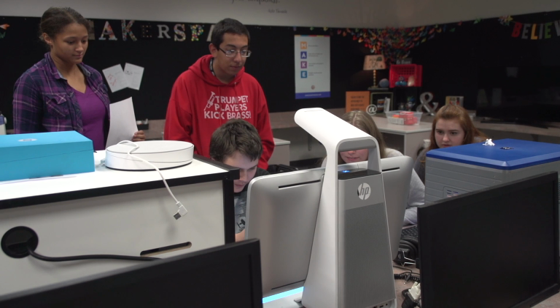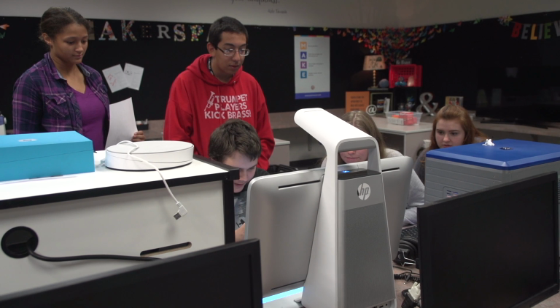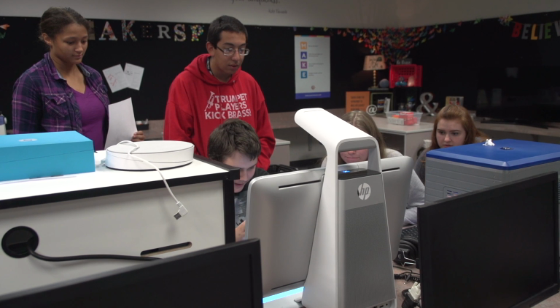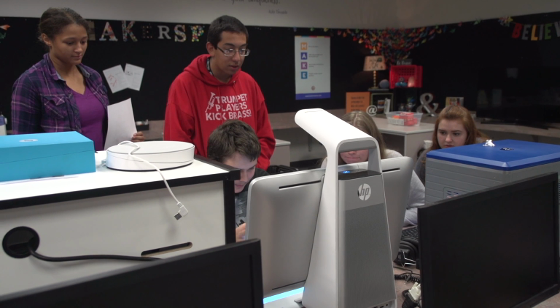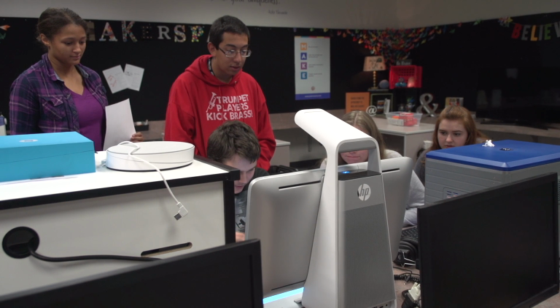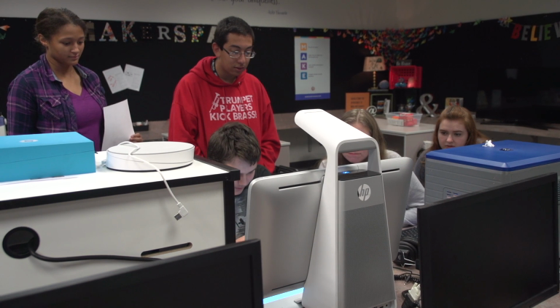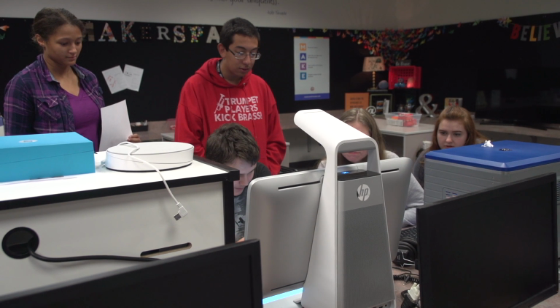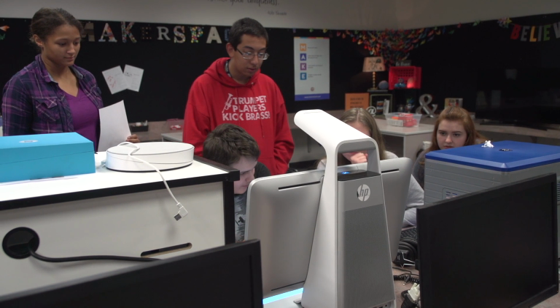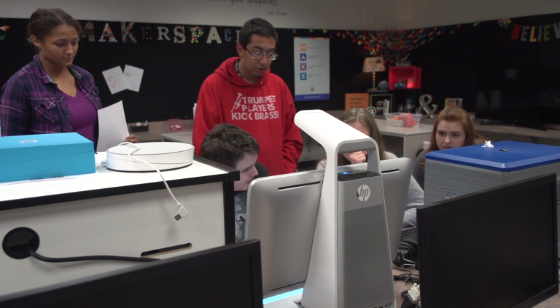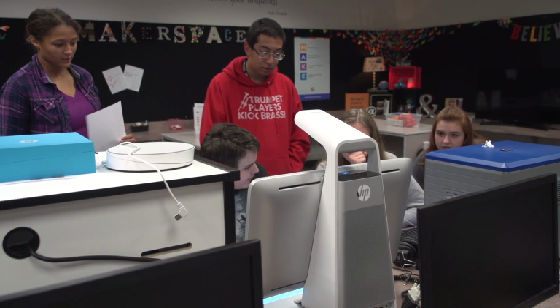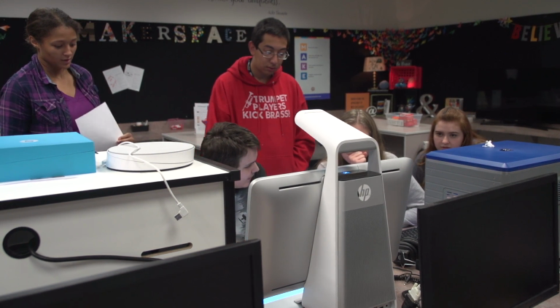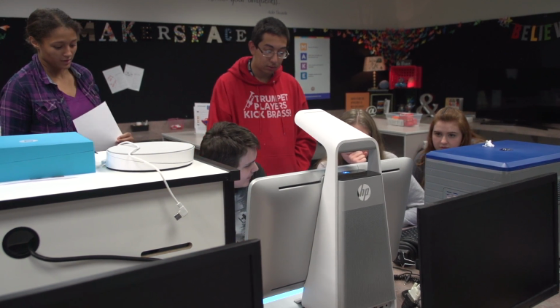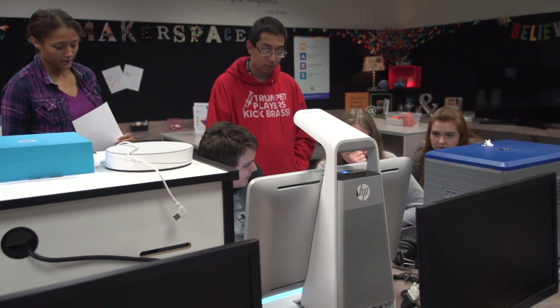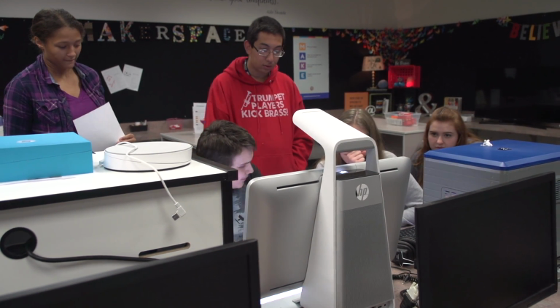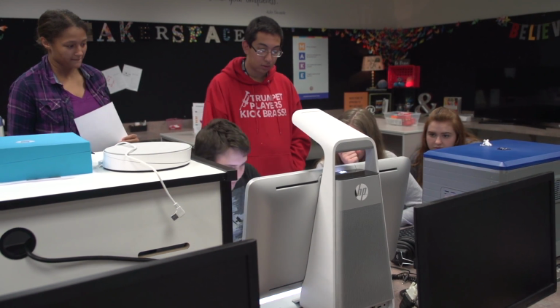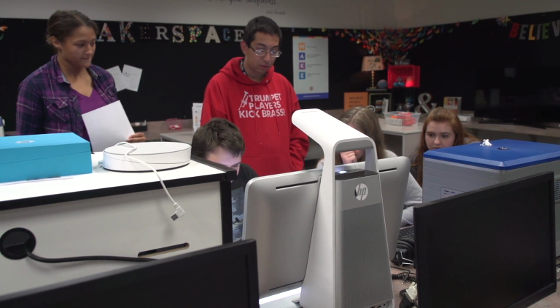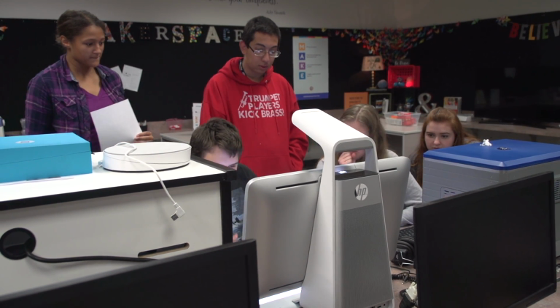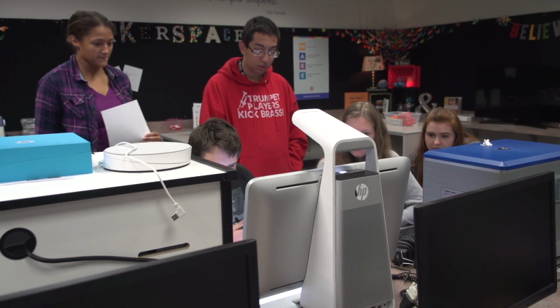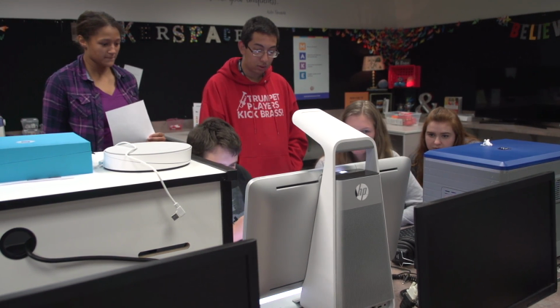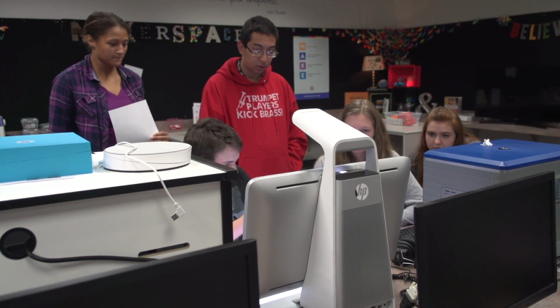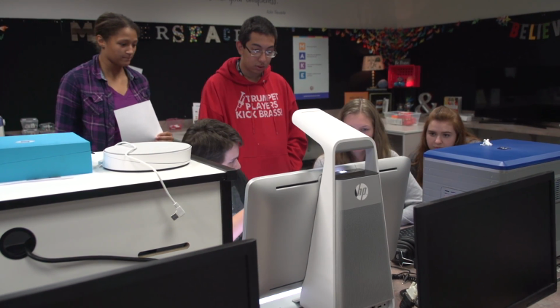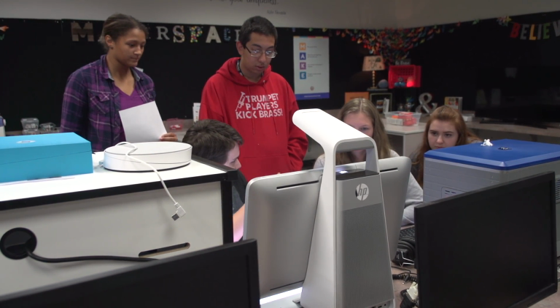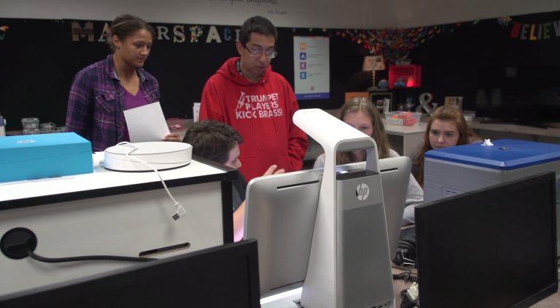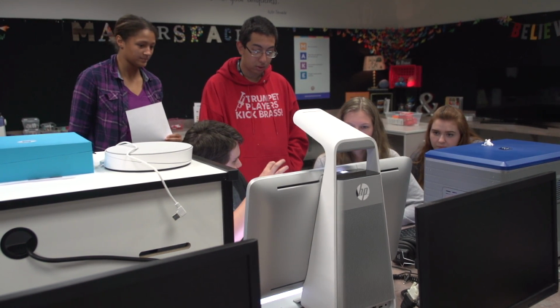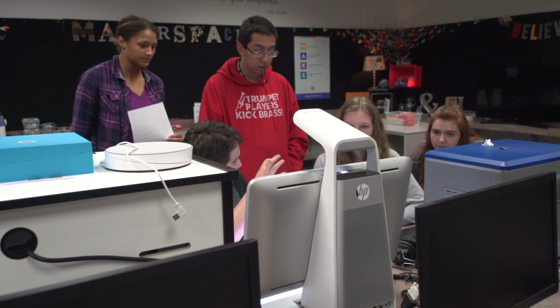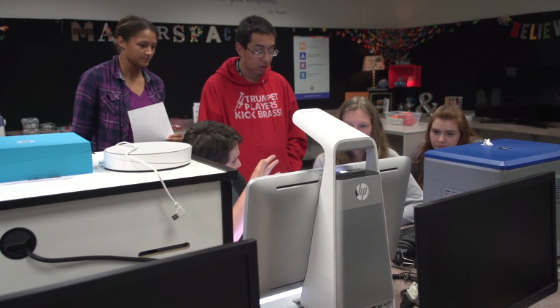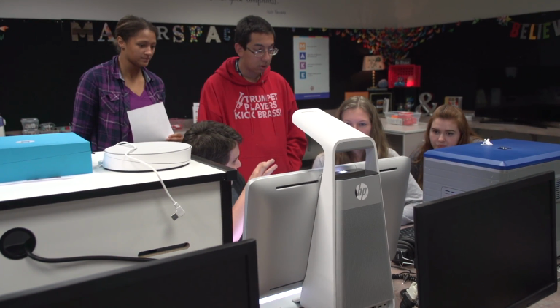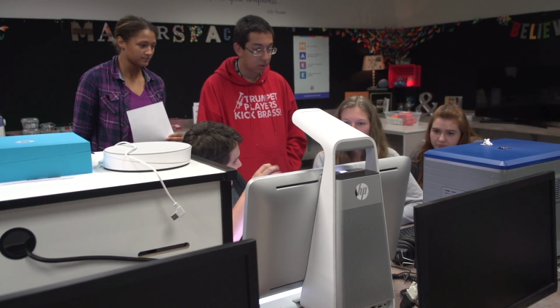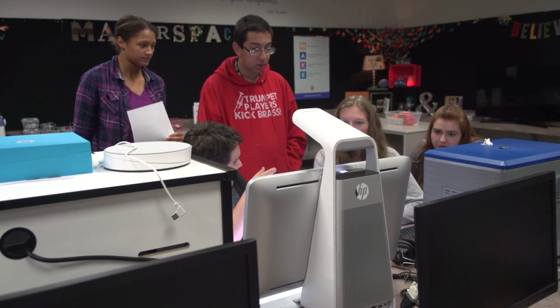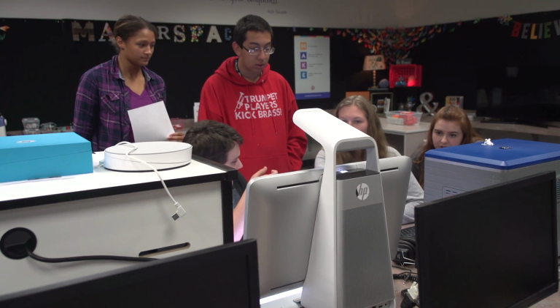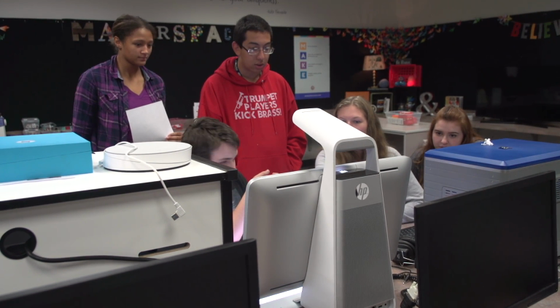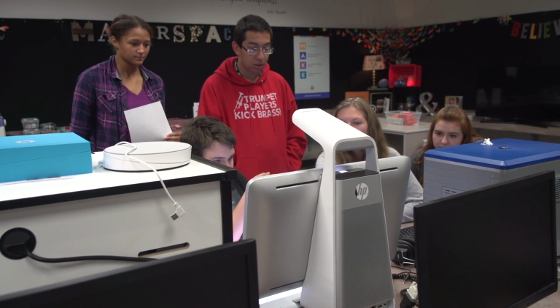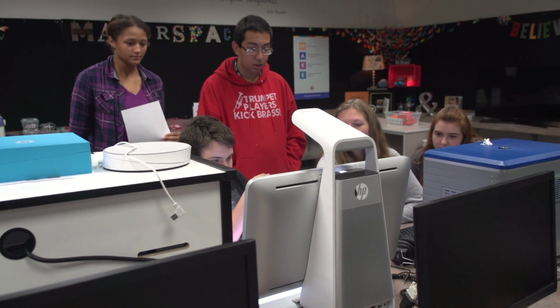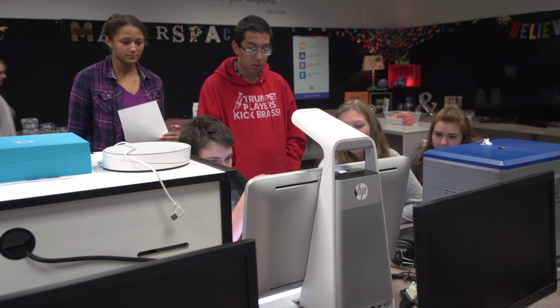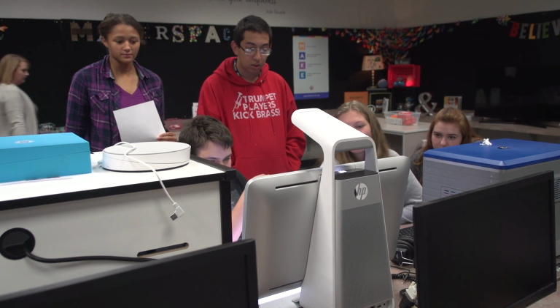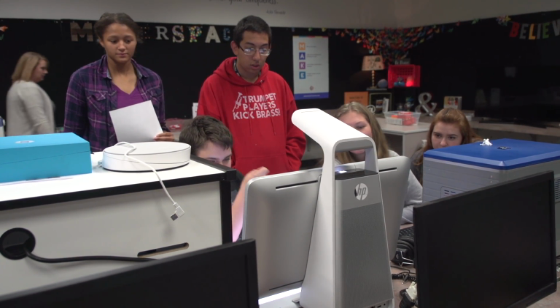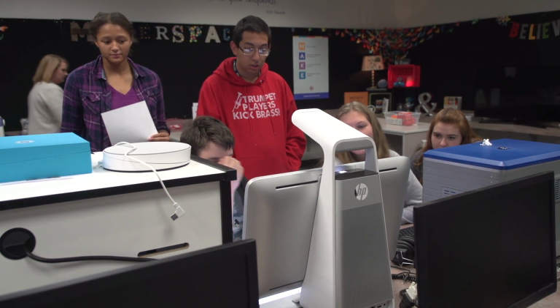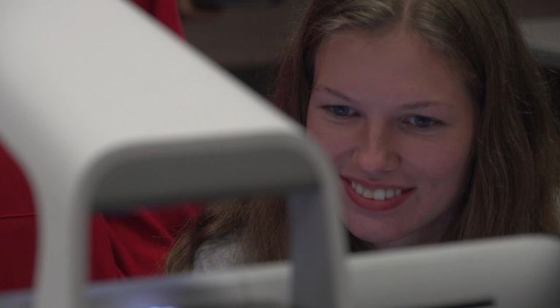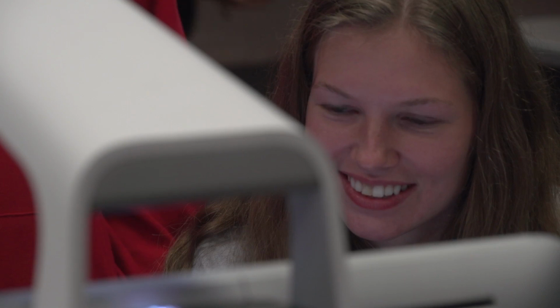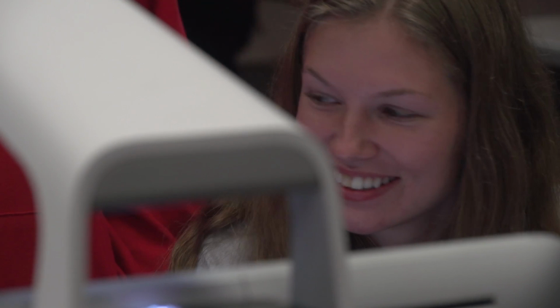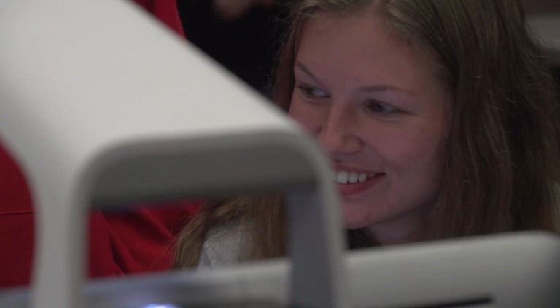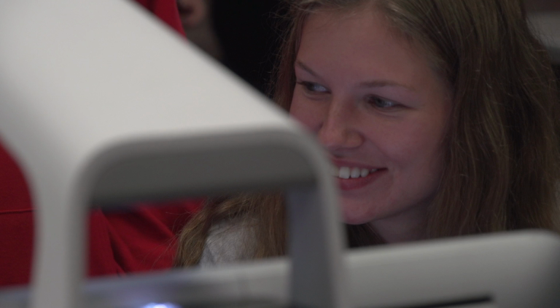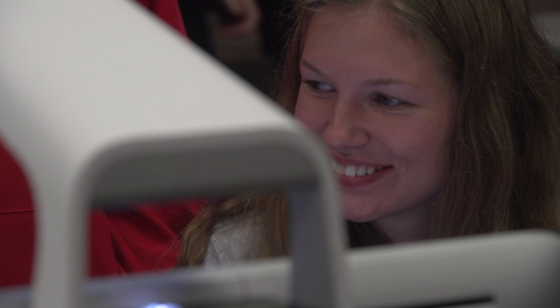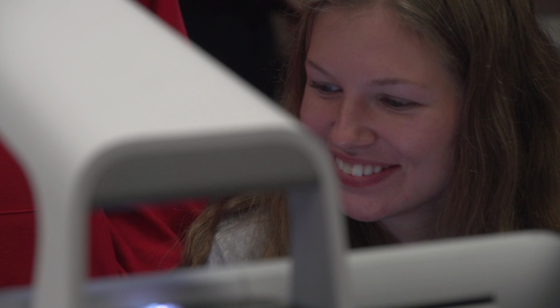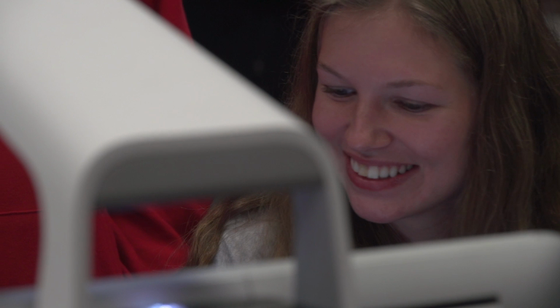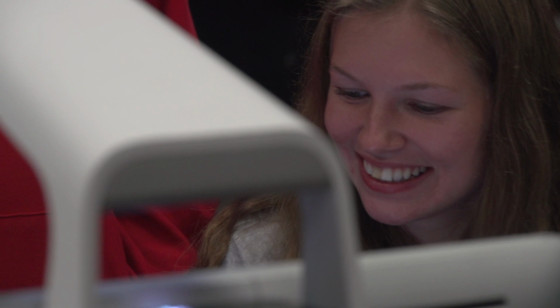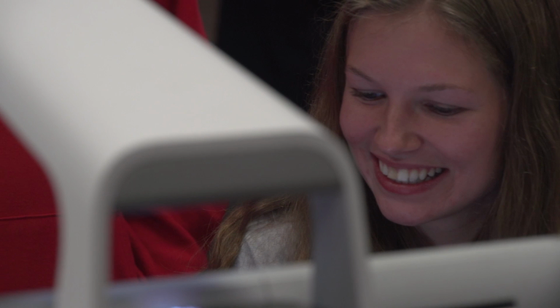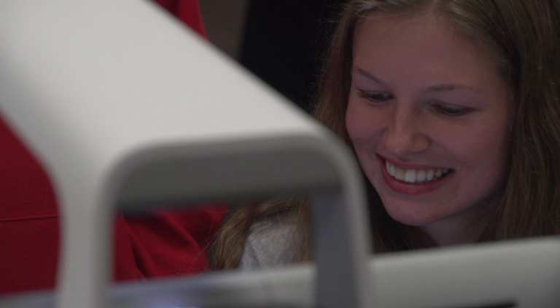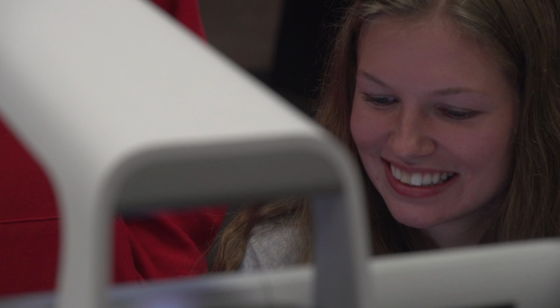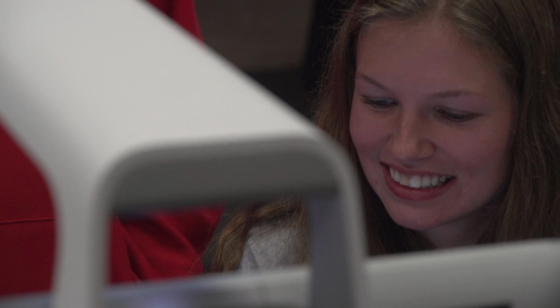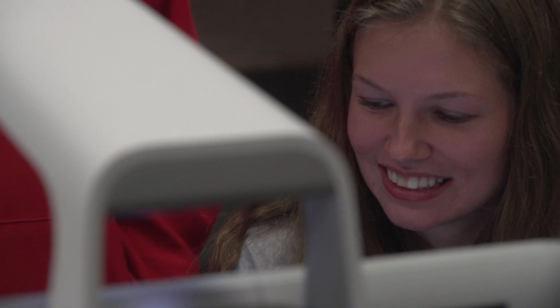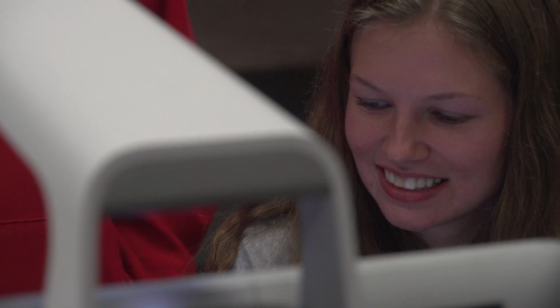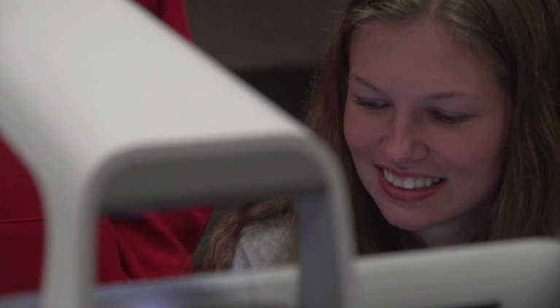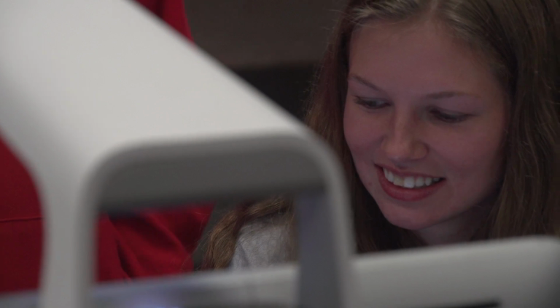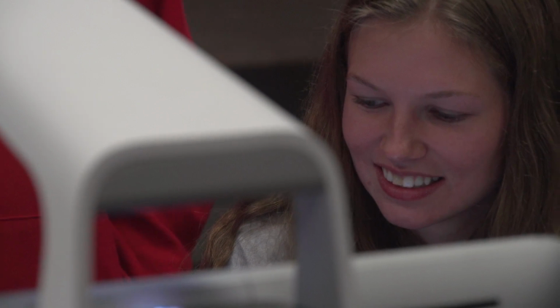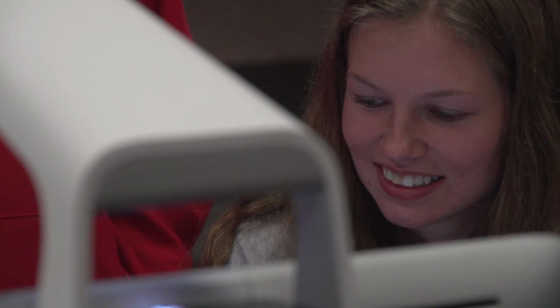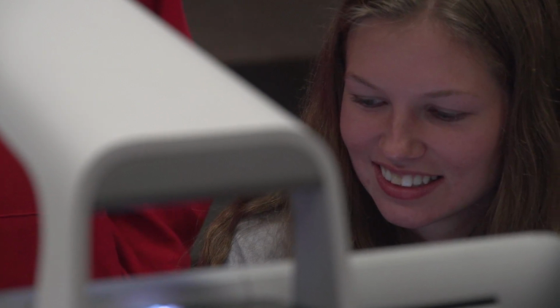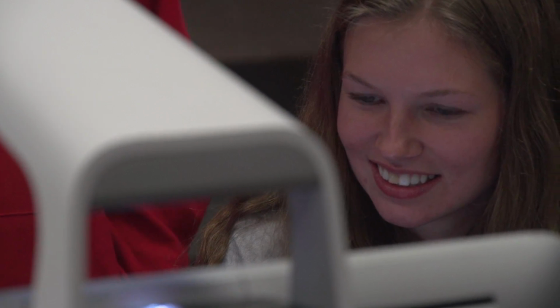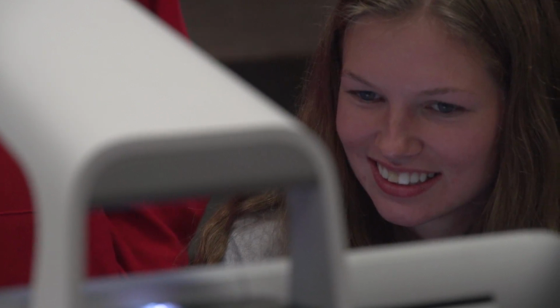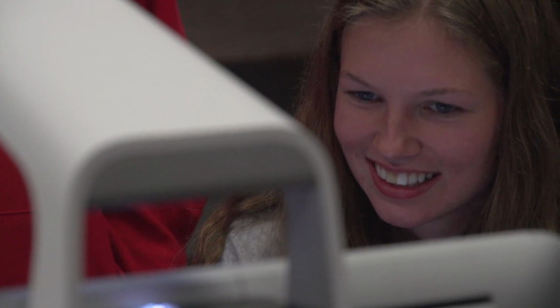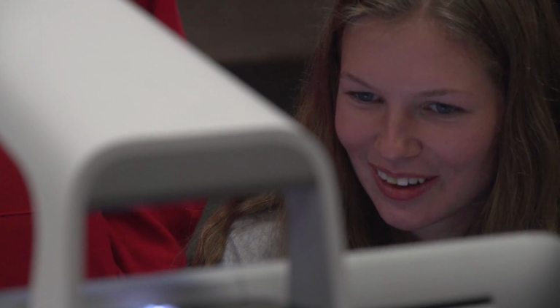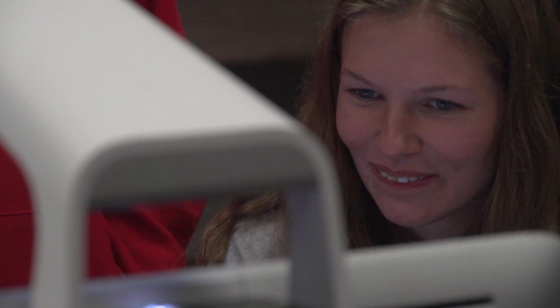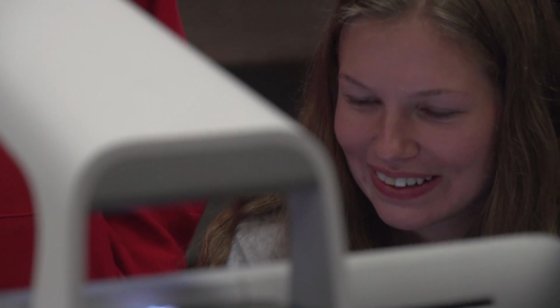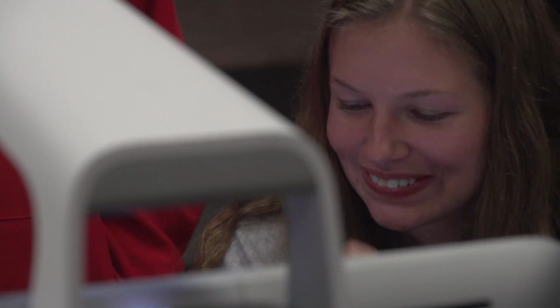Like the name says, maker spaces are all about creating things — like lifelong learners. Inside Vancouver Public Schools, I'm Amanda Richter.